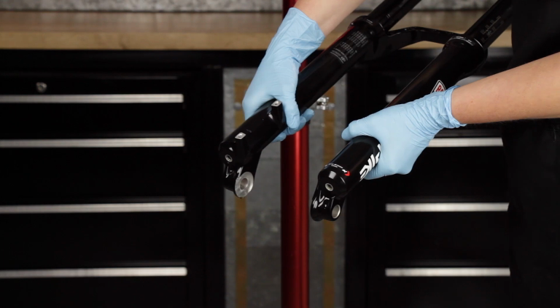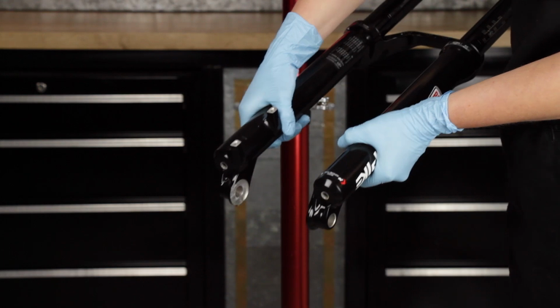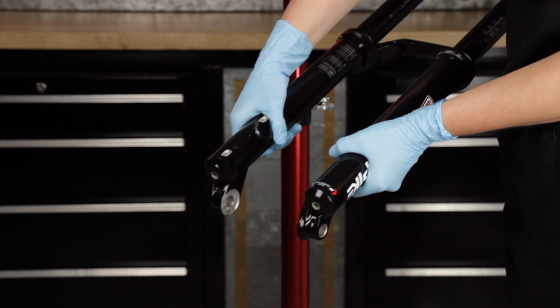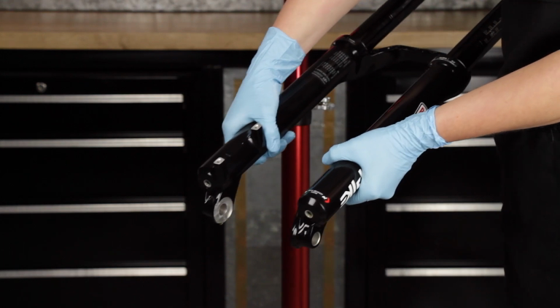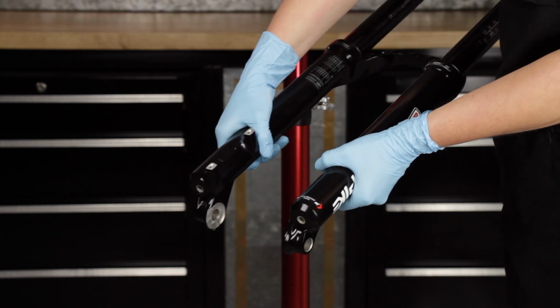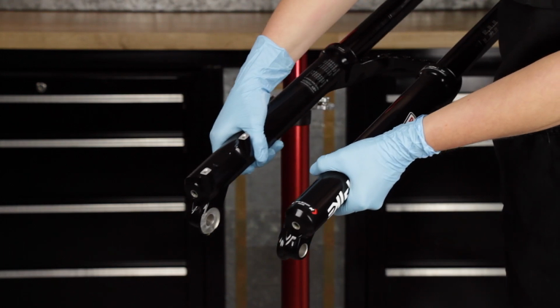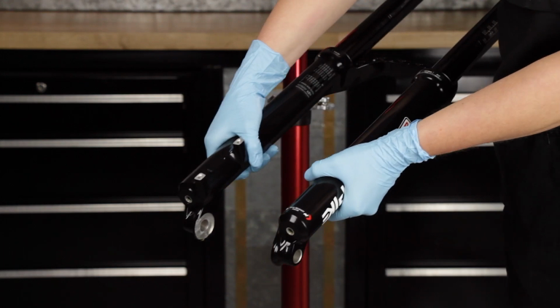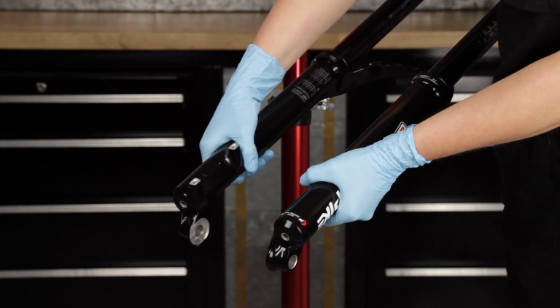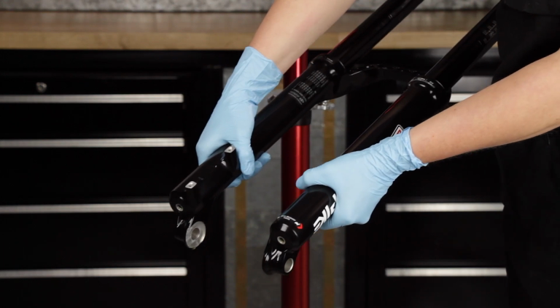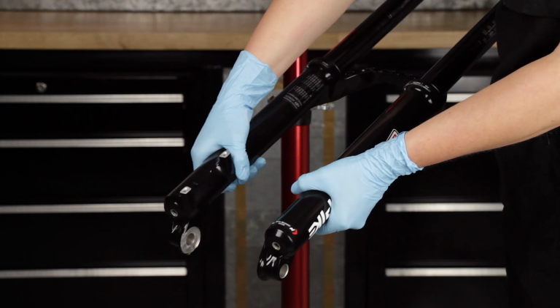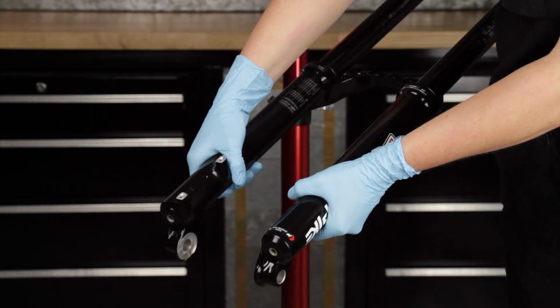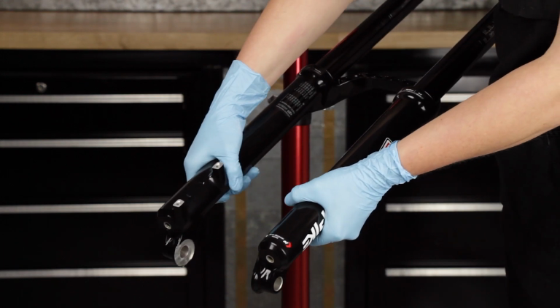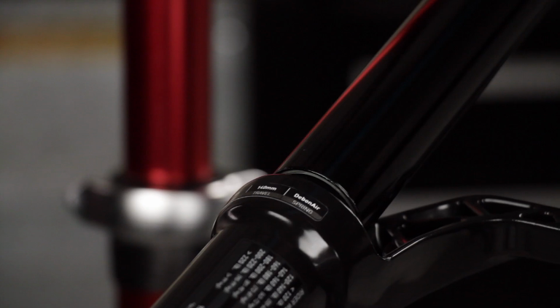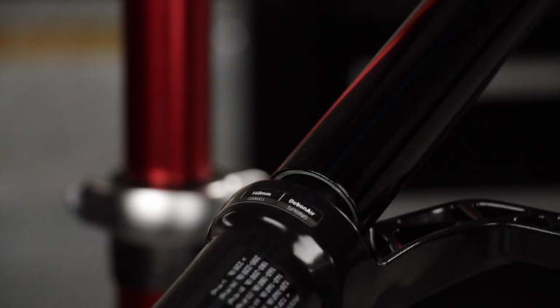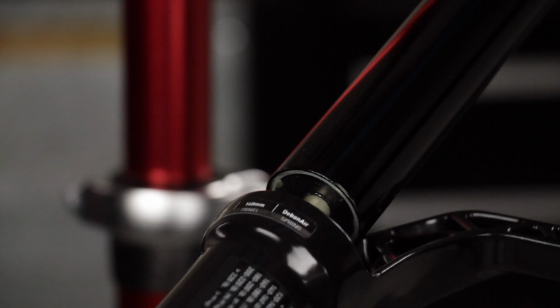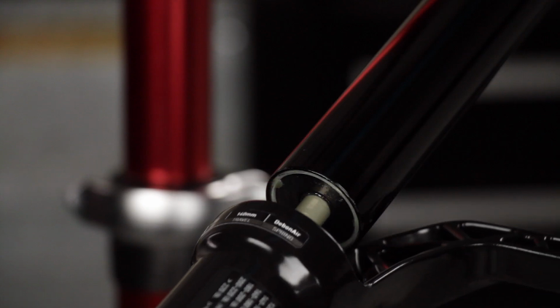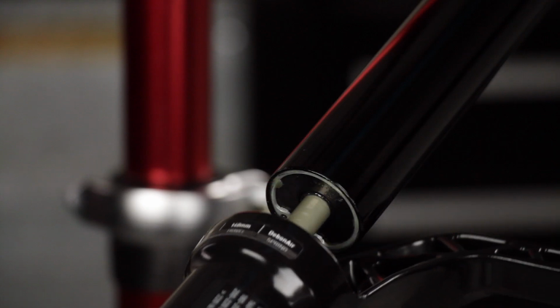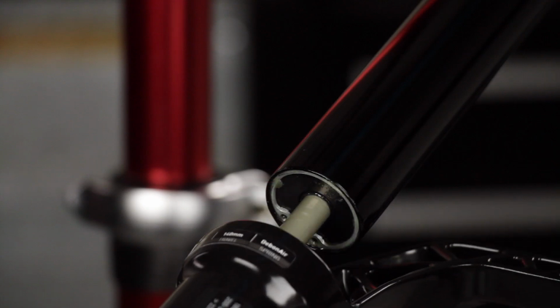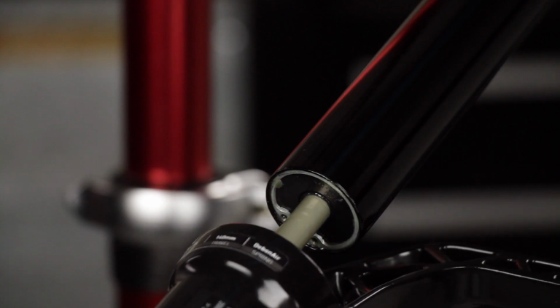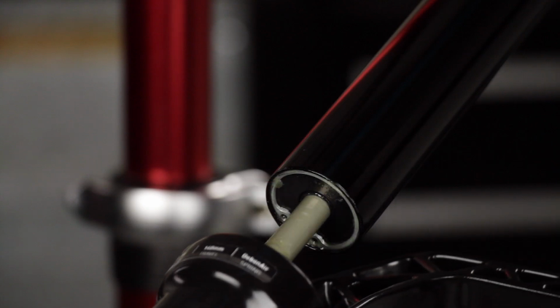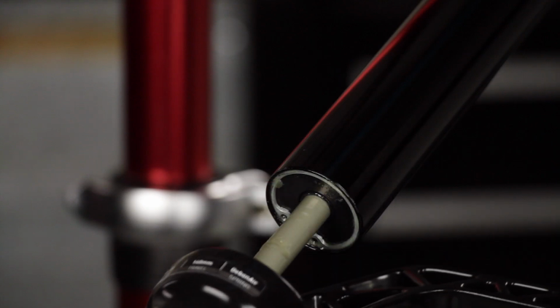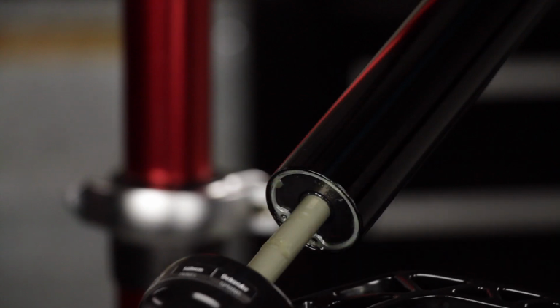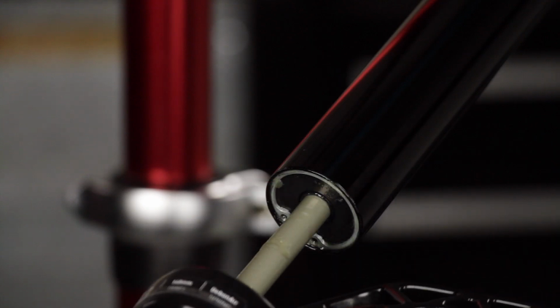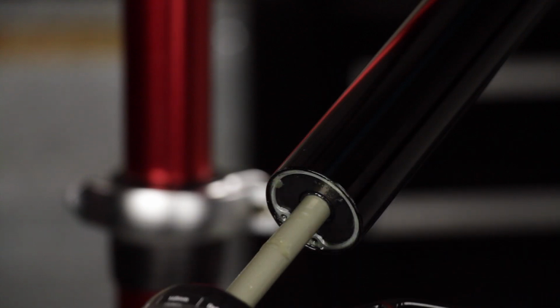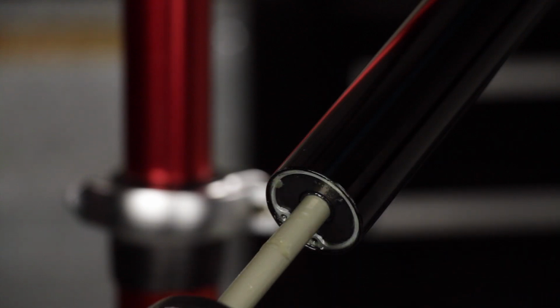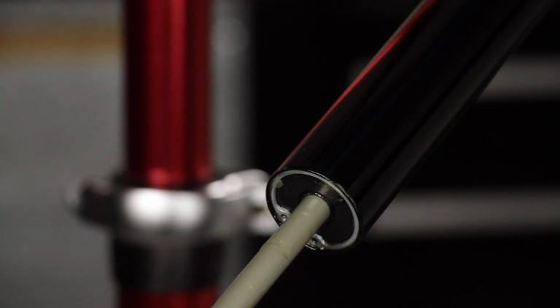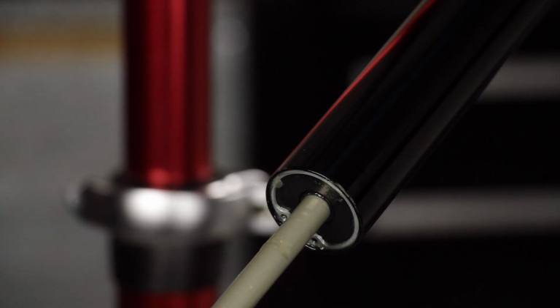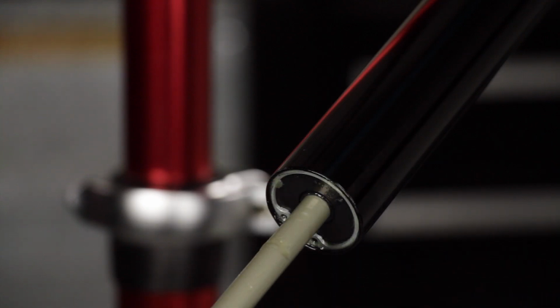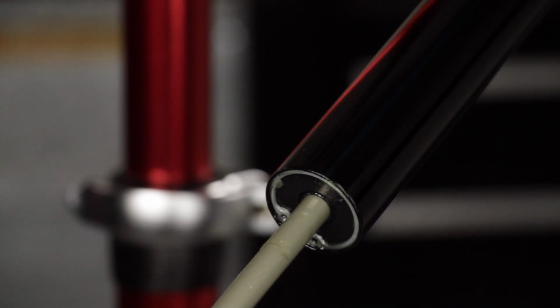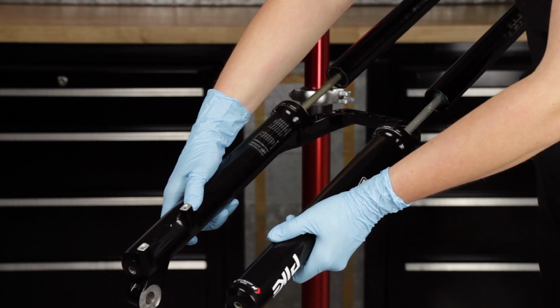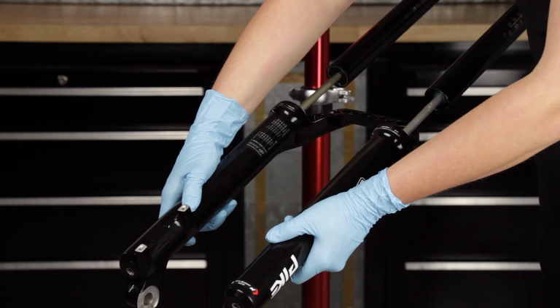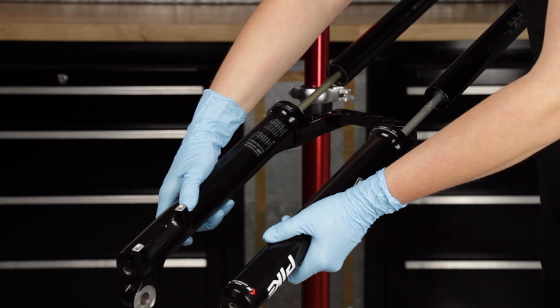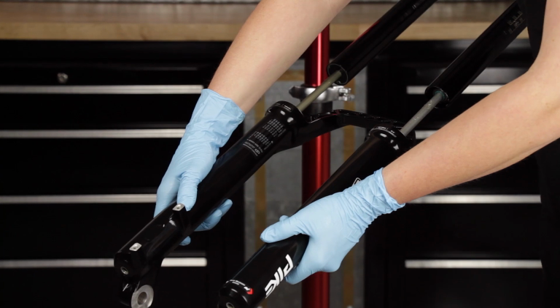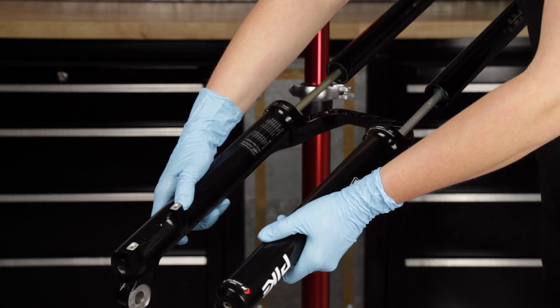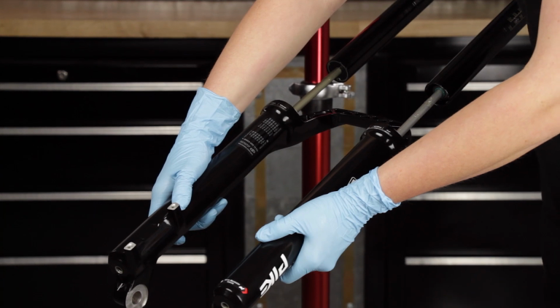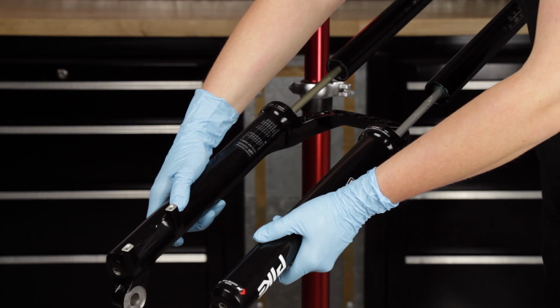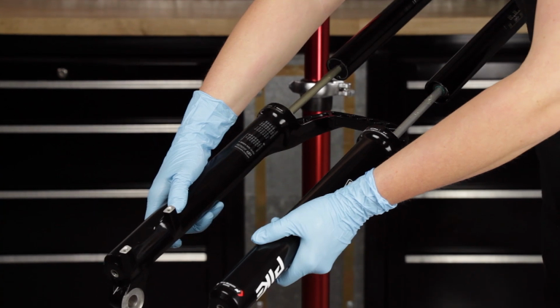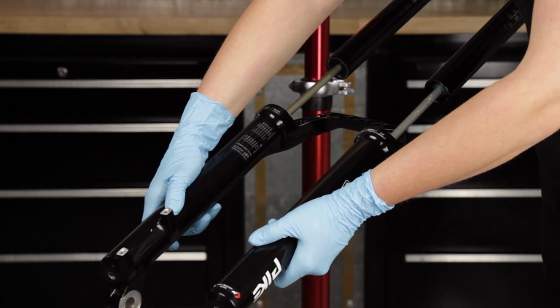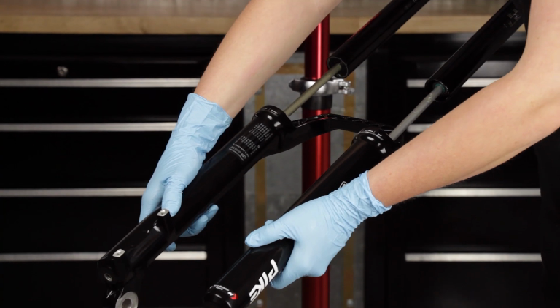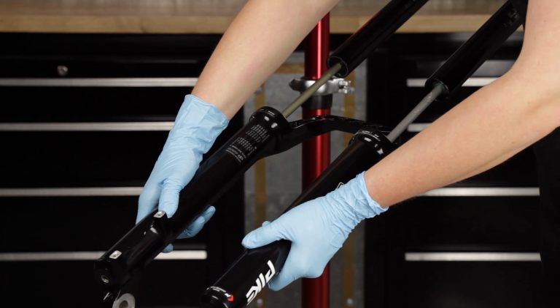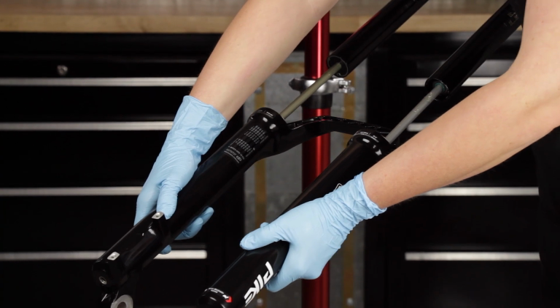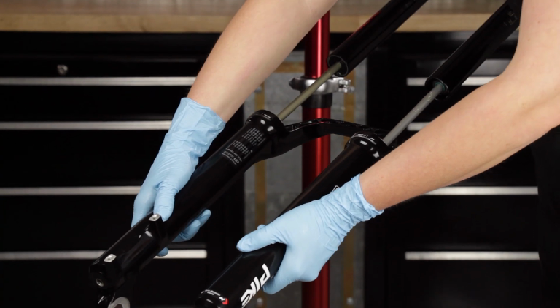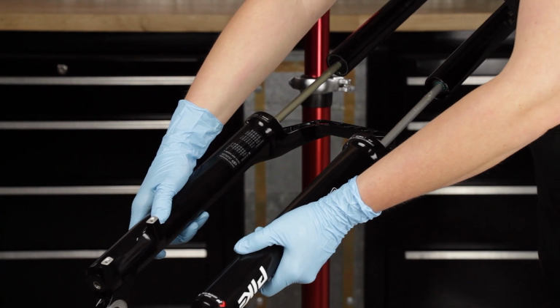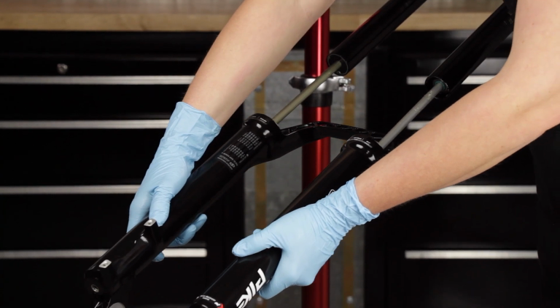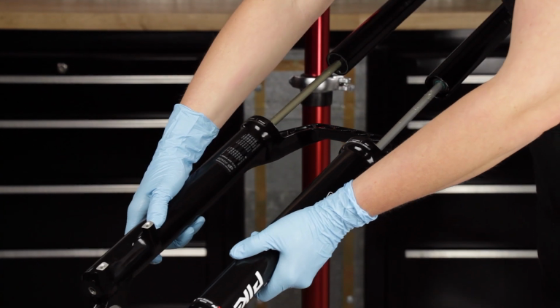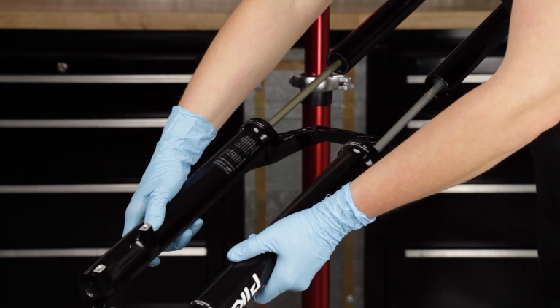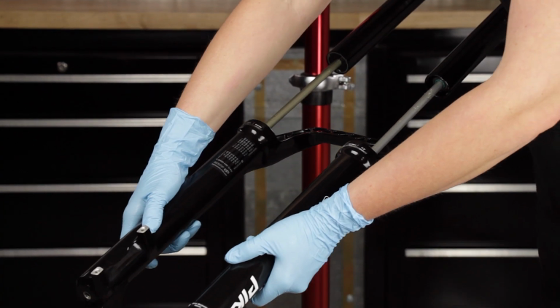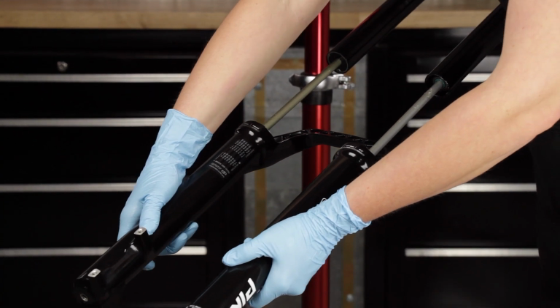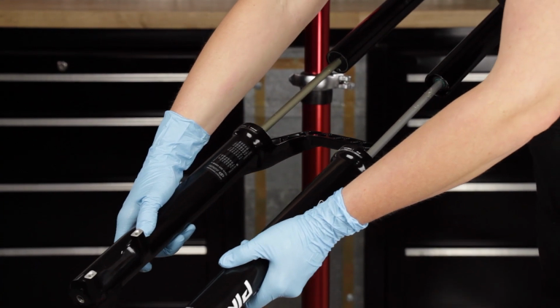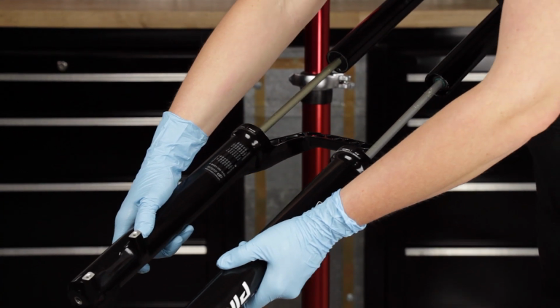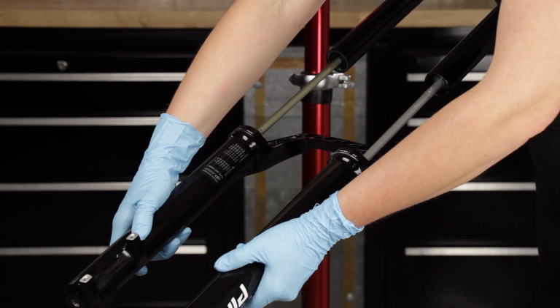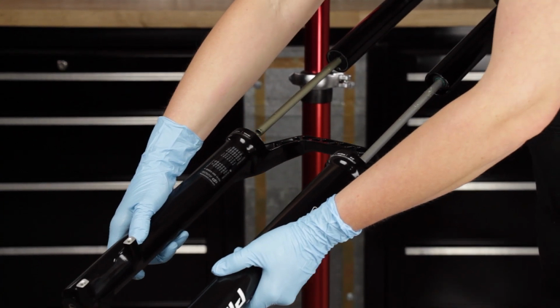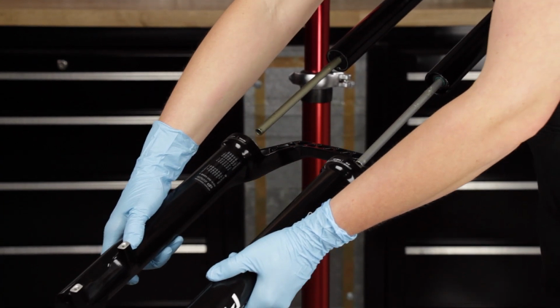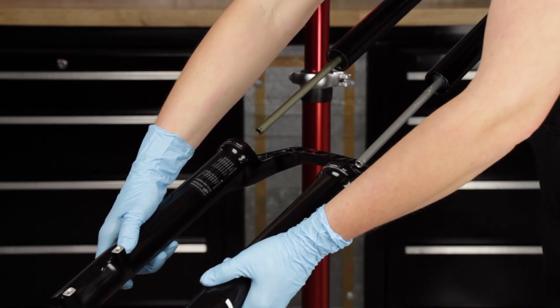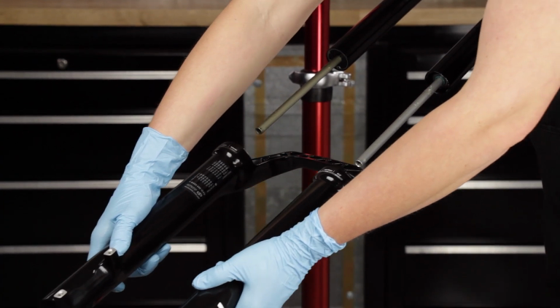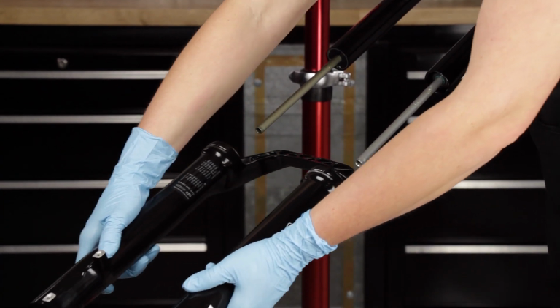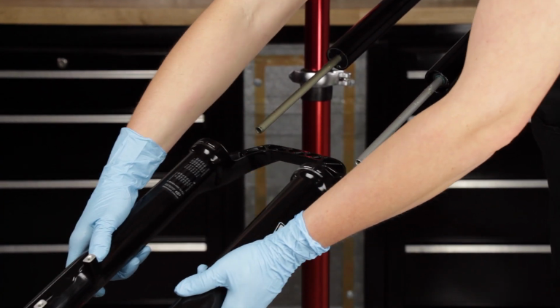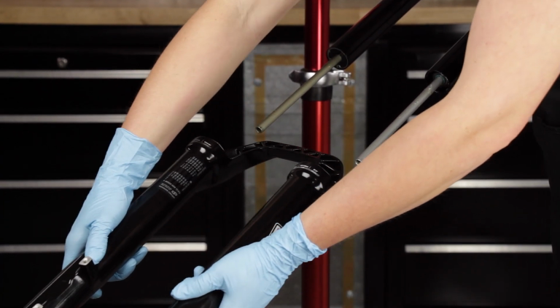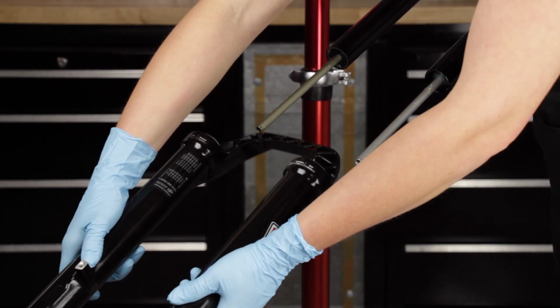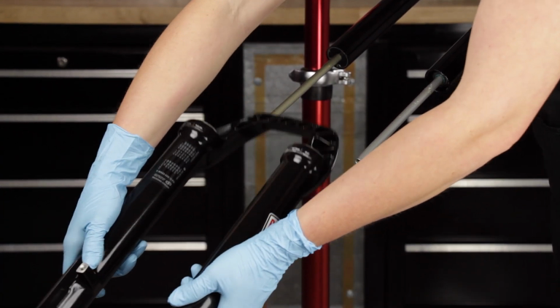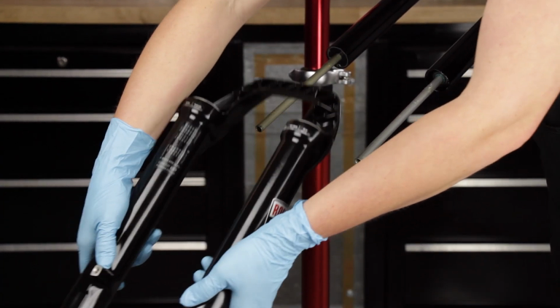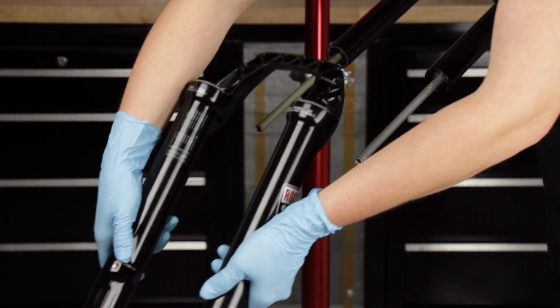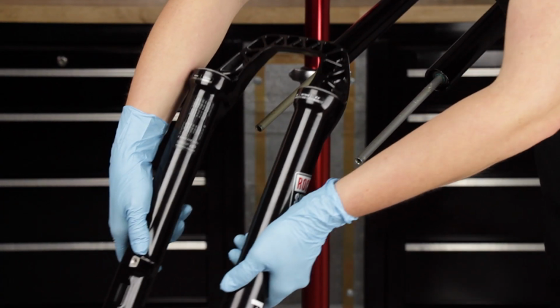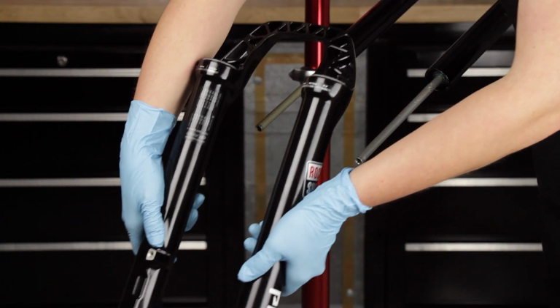Firmly pull the lower leg downward until fluid begins to drain. Continue pulling downward to remove the lower leg.